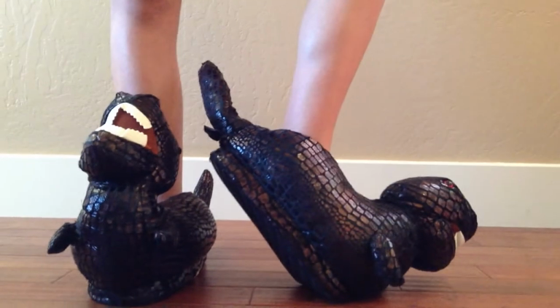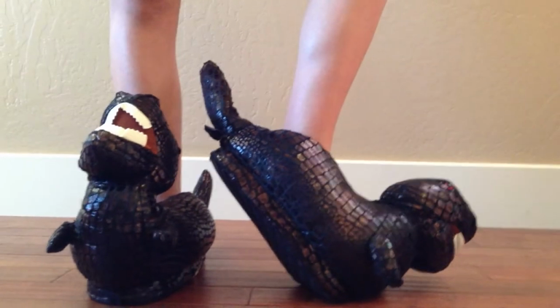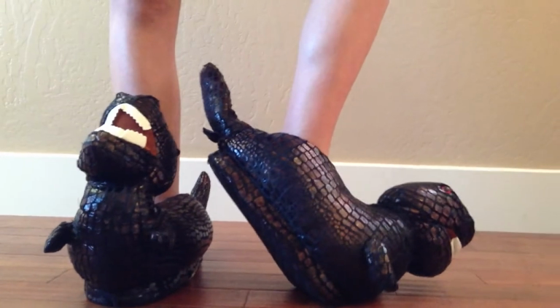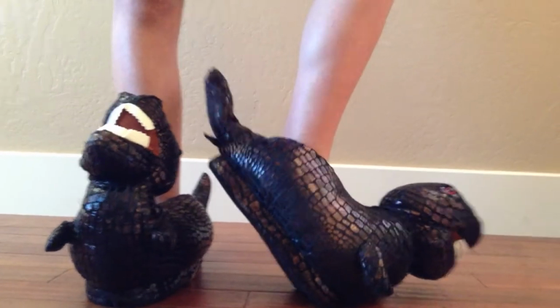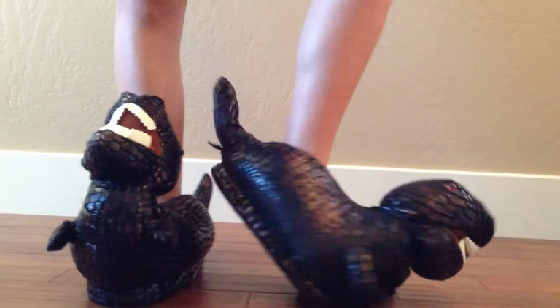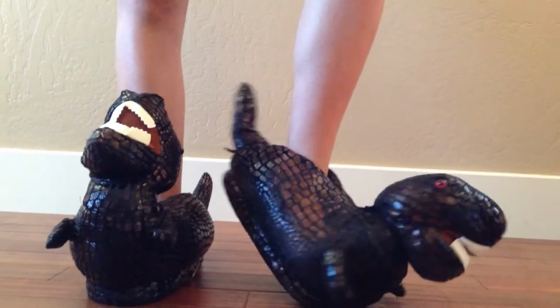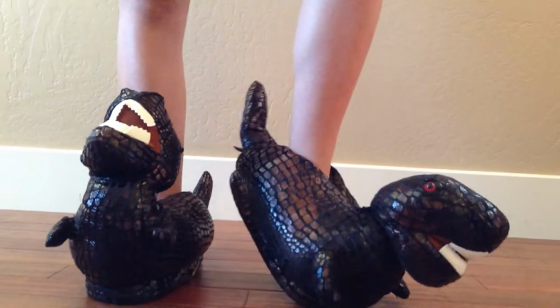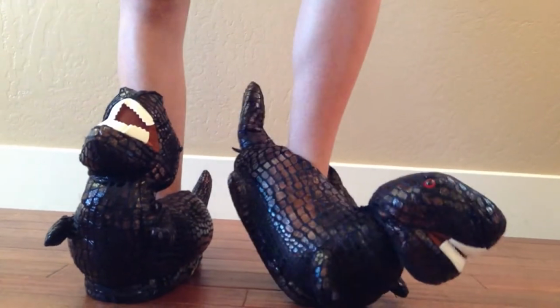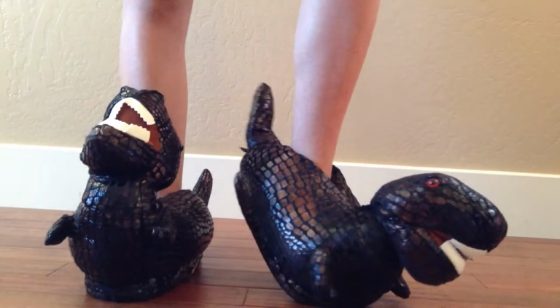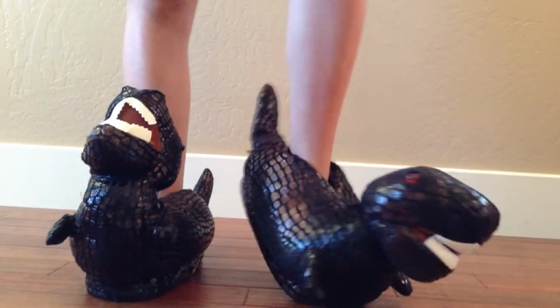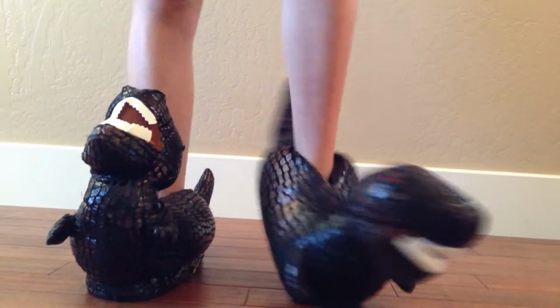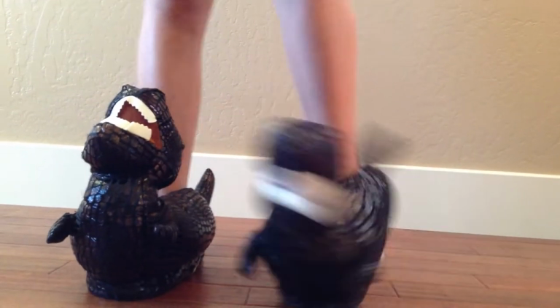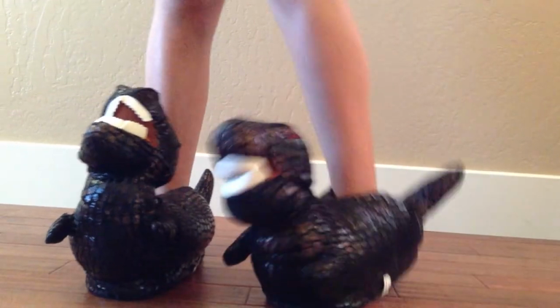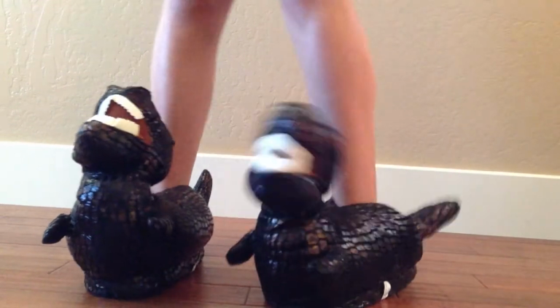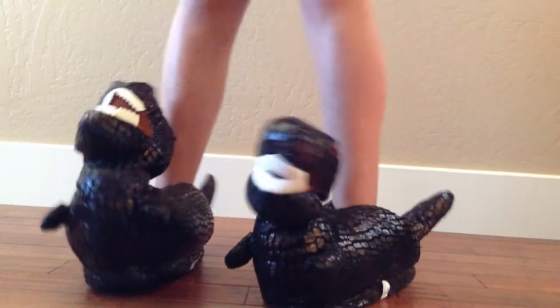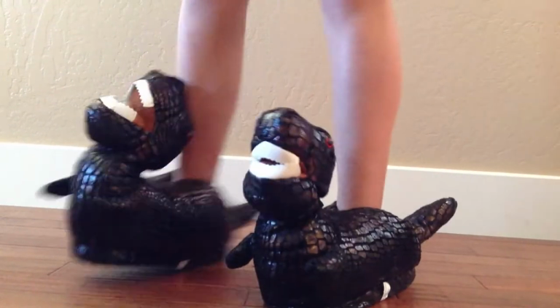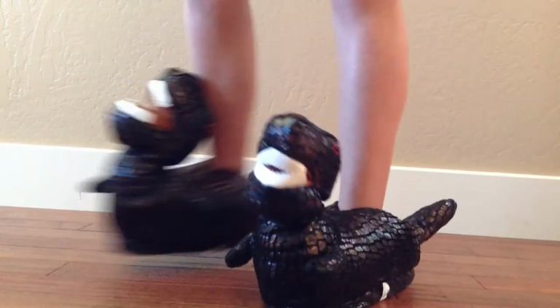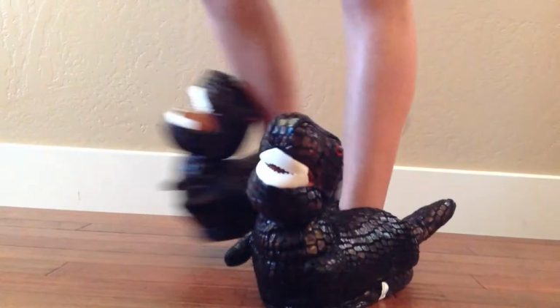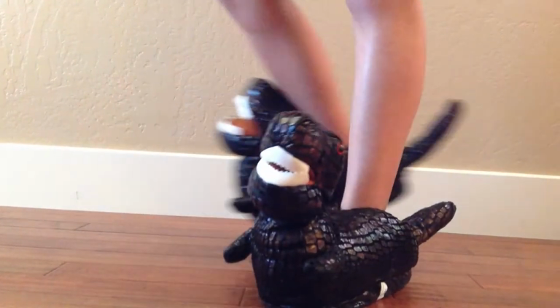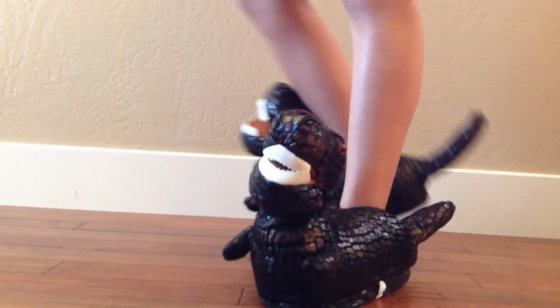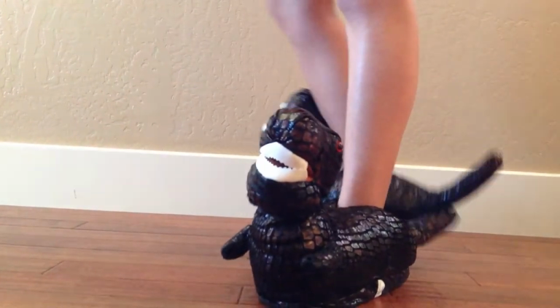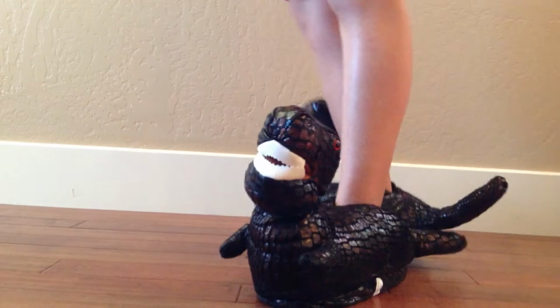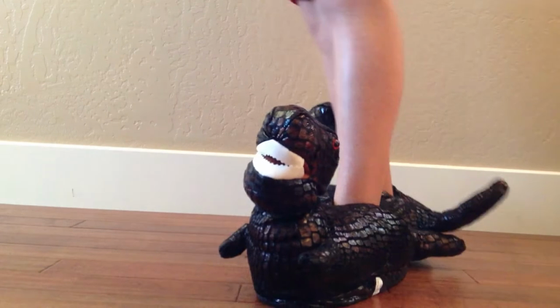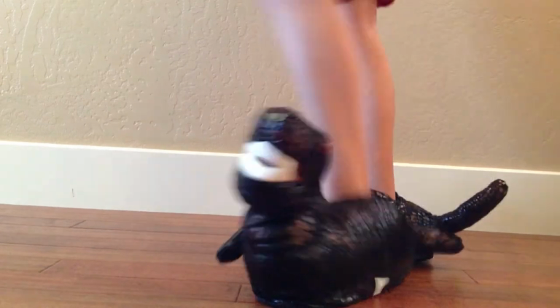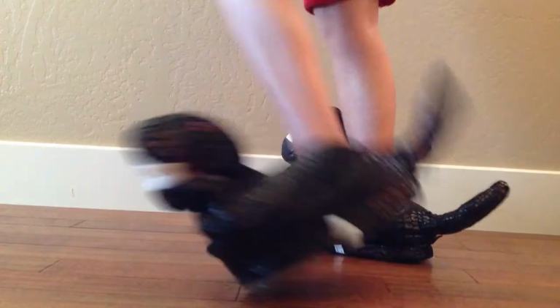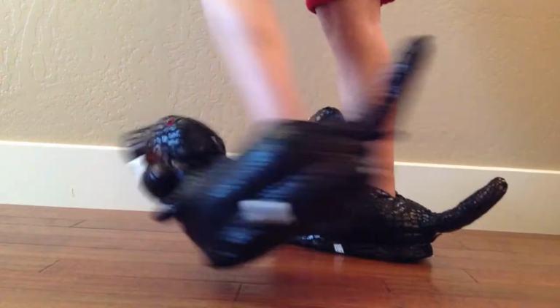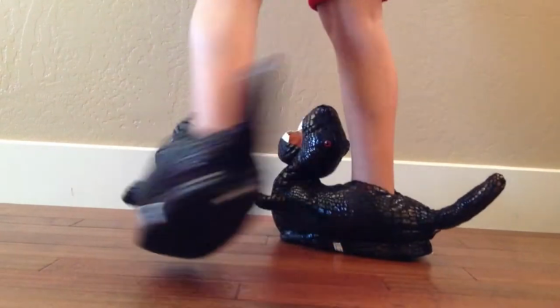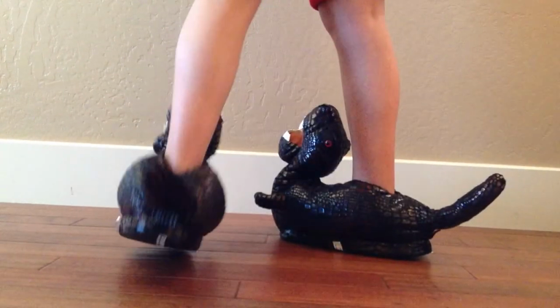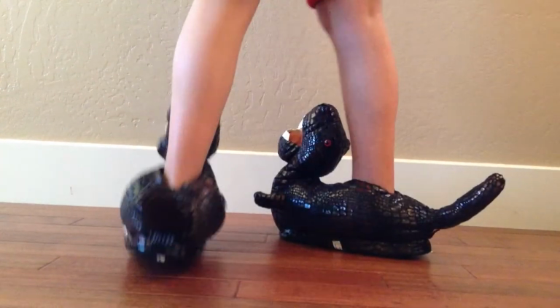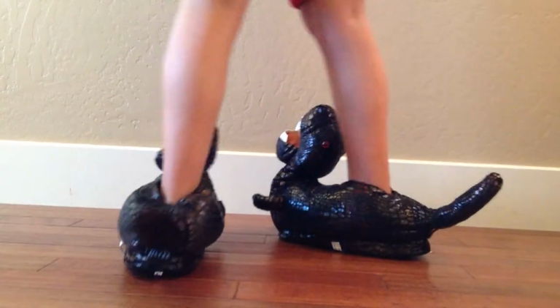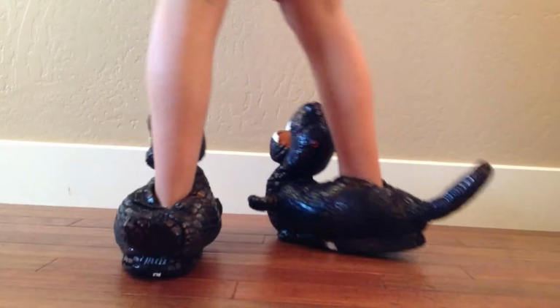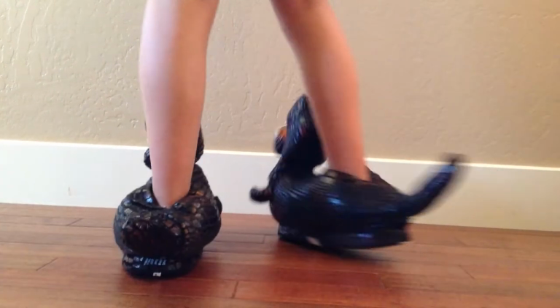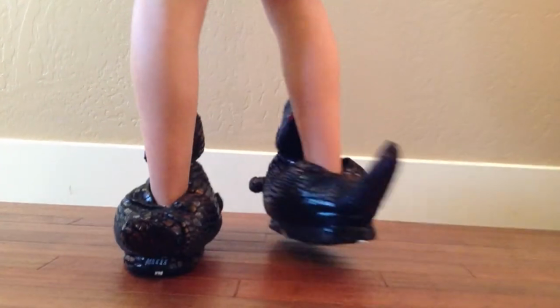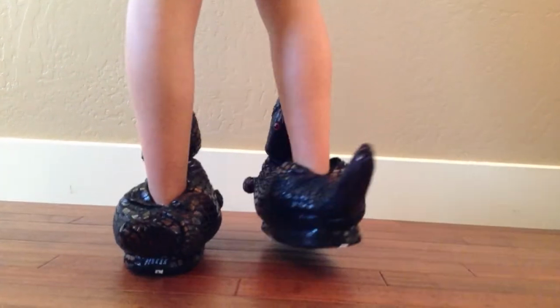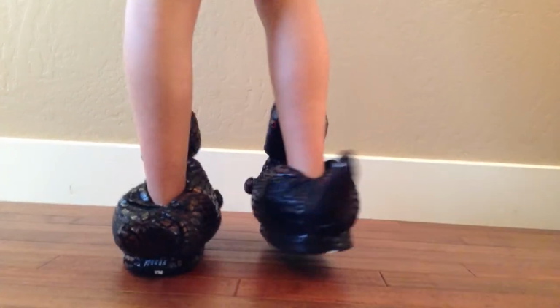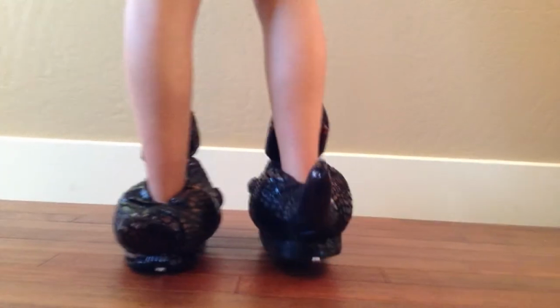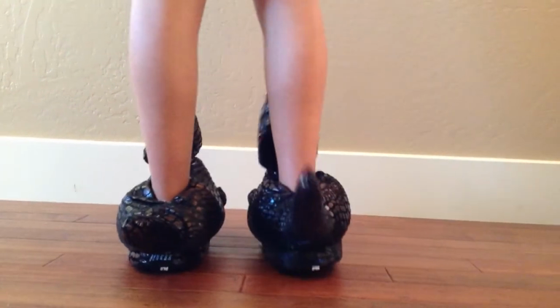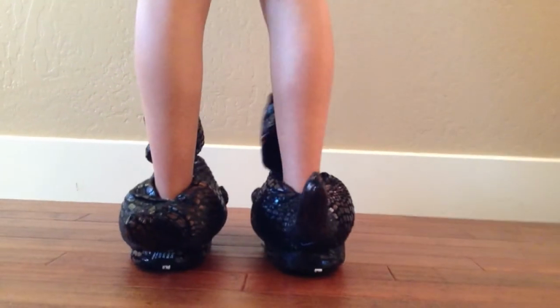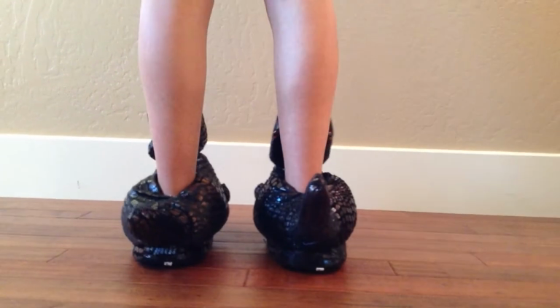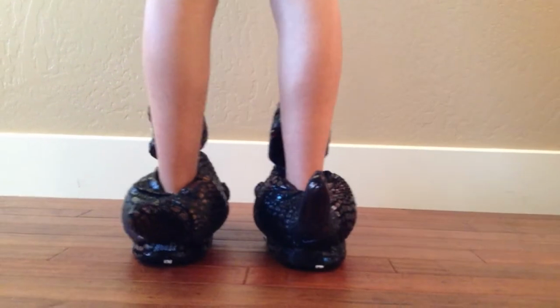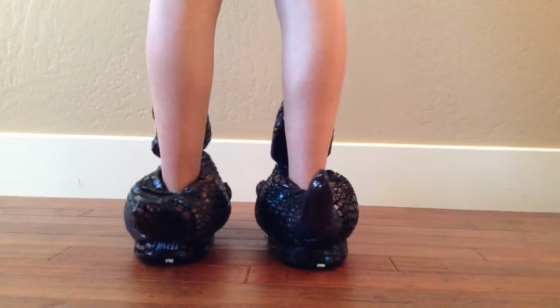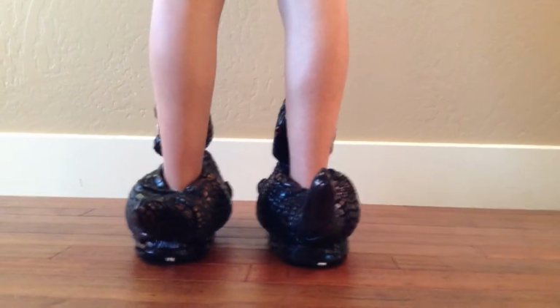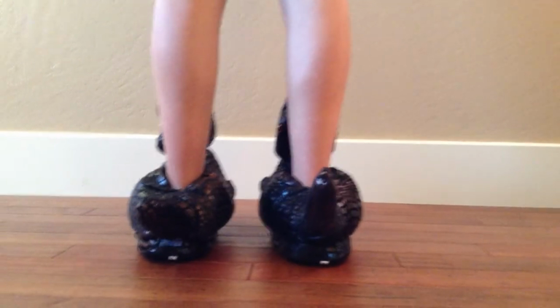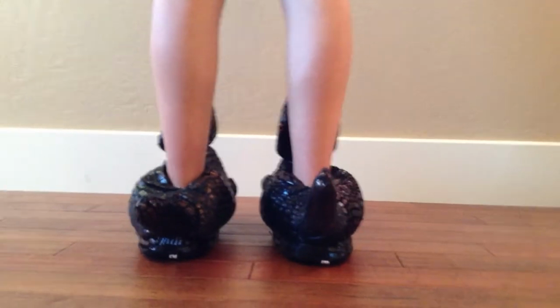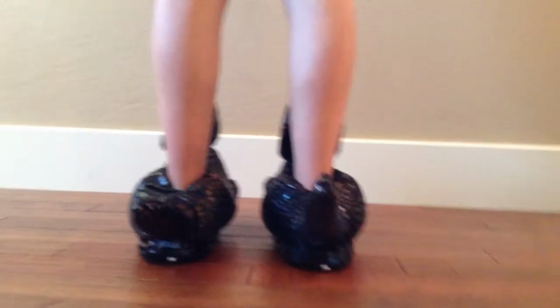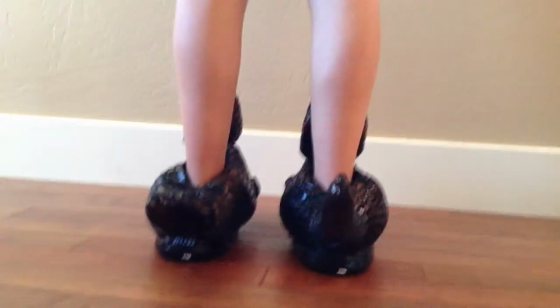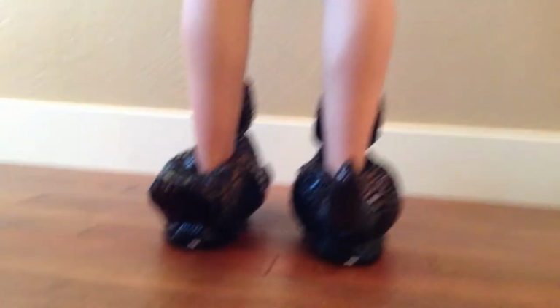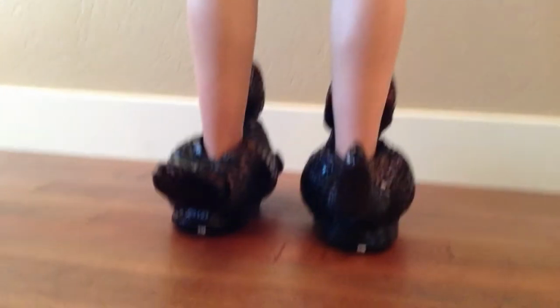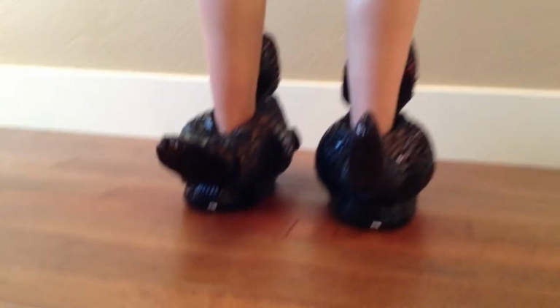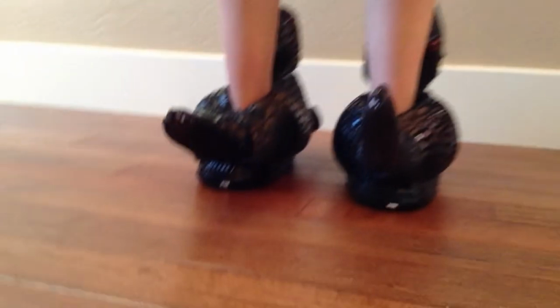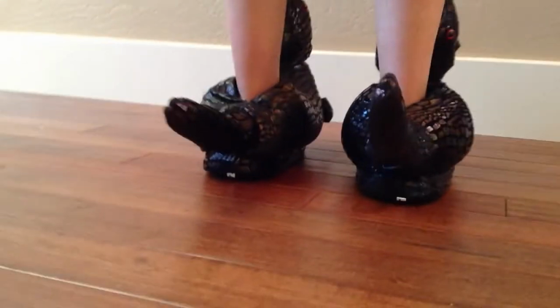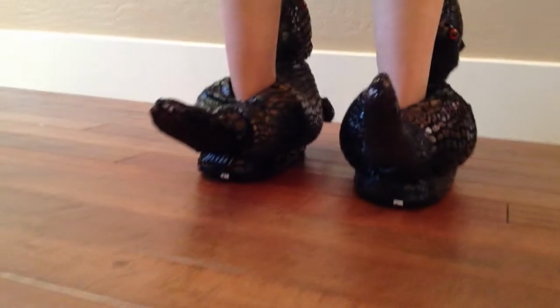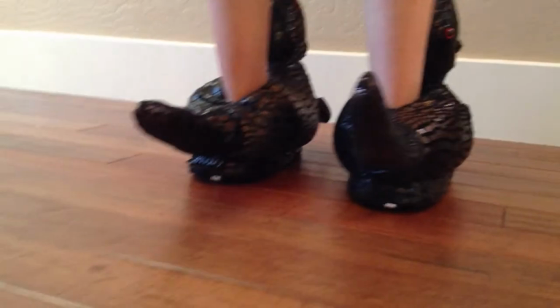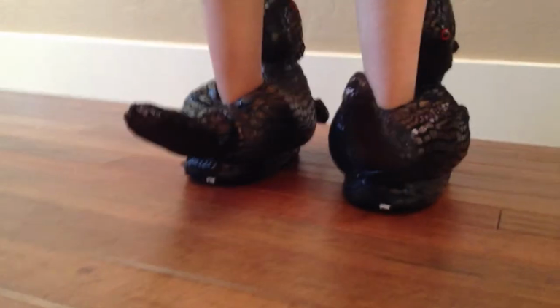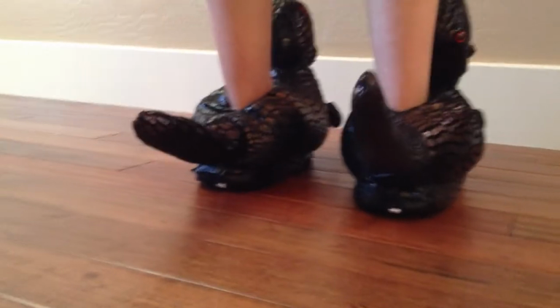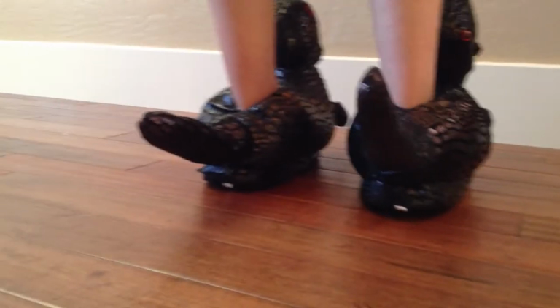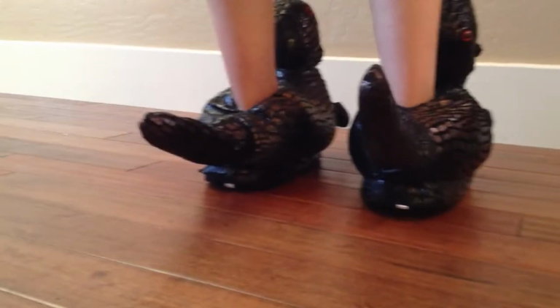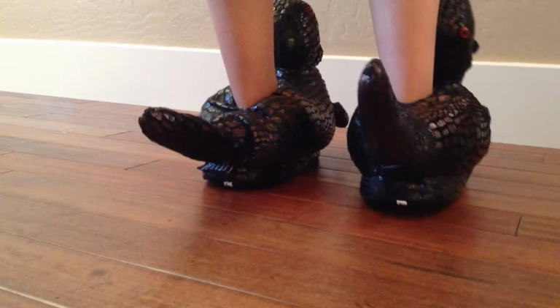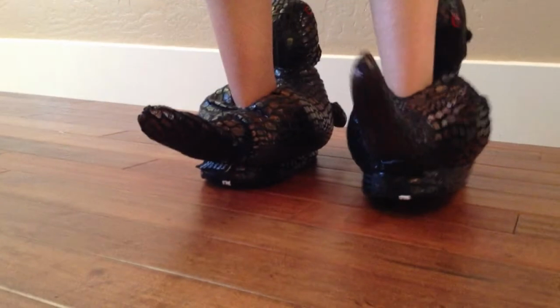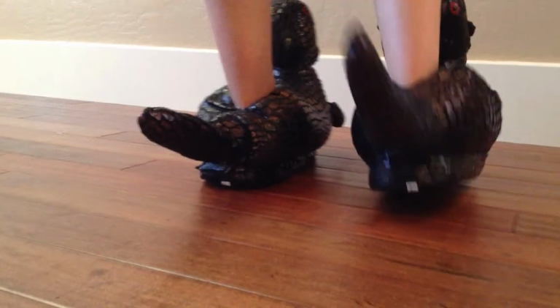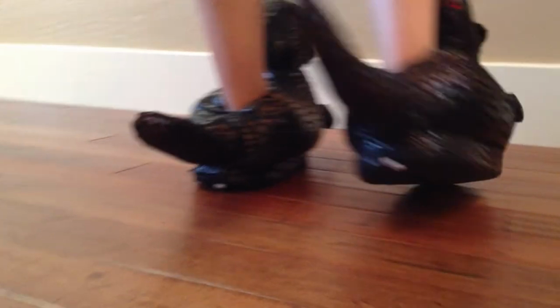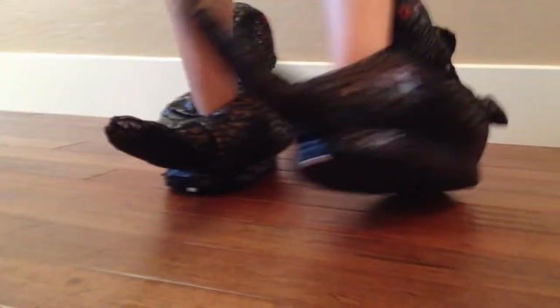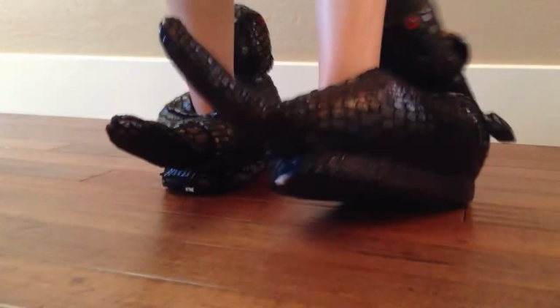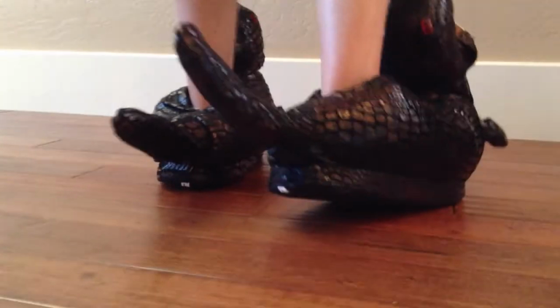If she turns around, you can see the back of them. They have long tails on the back. They're incredibly comfortable animal slippers.